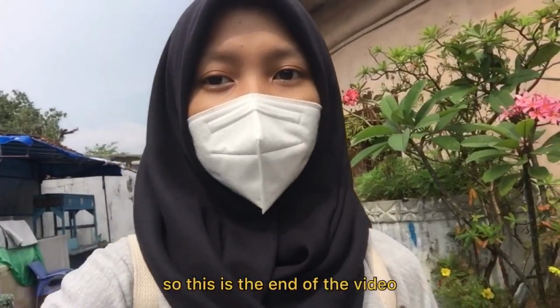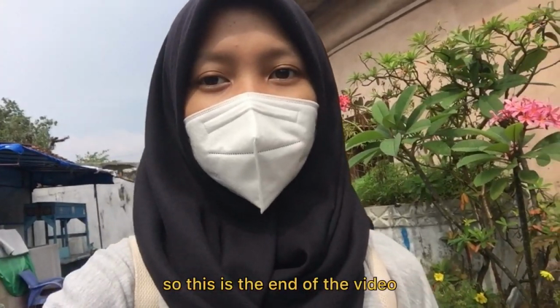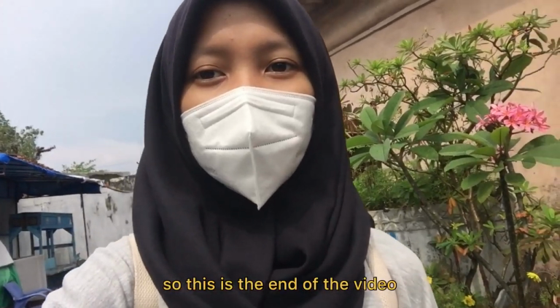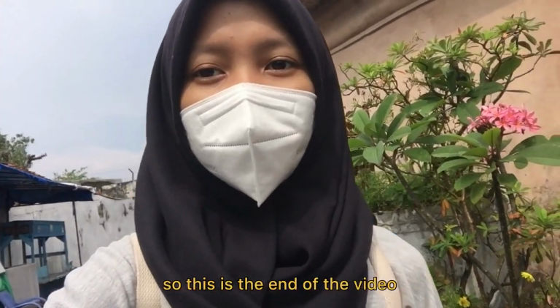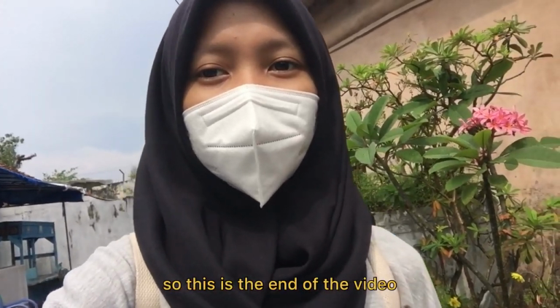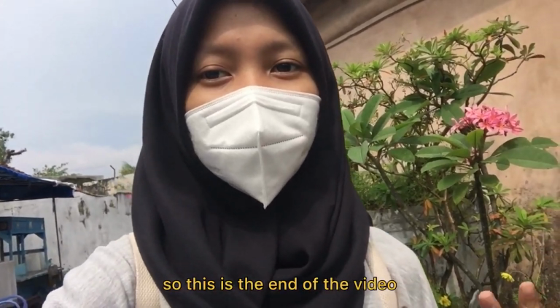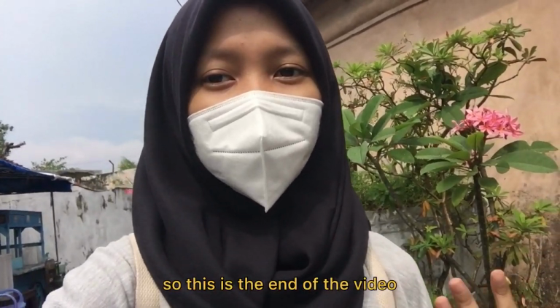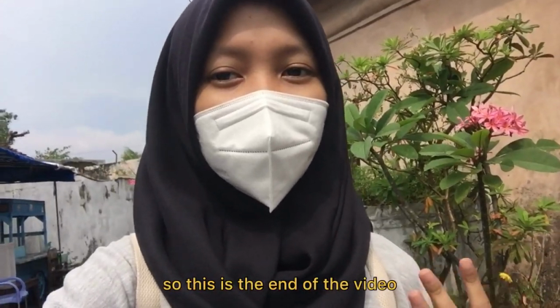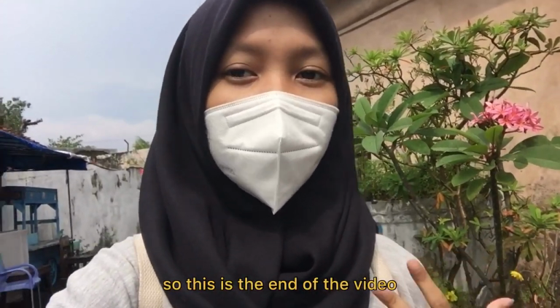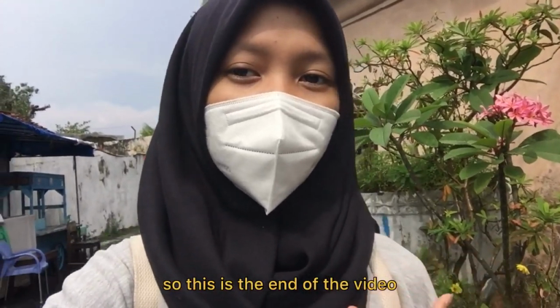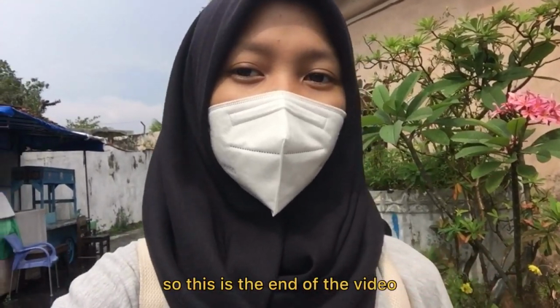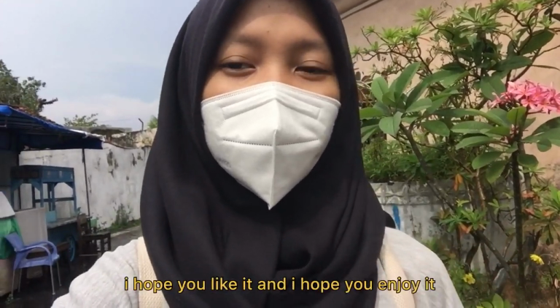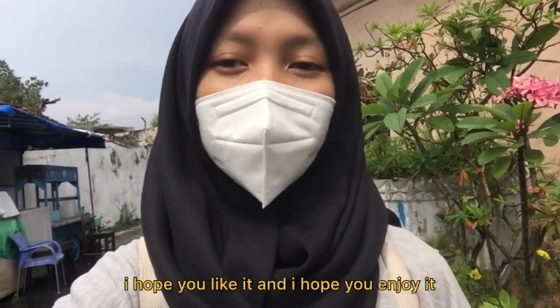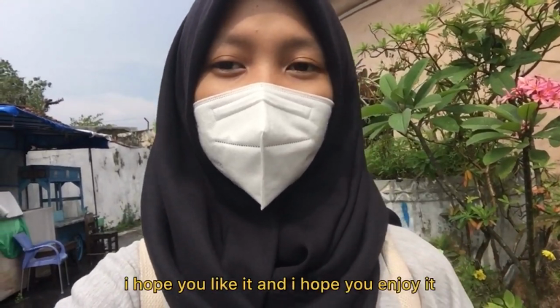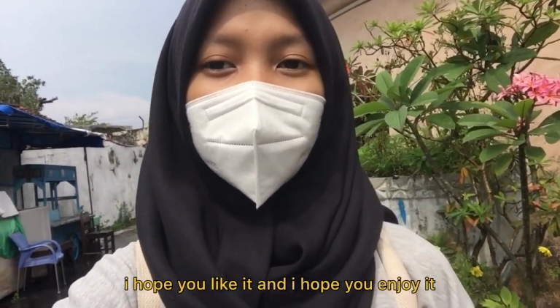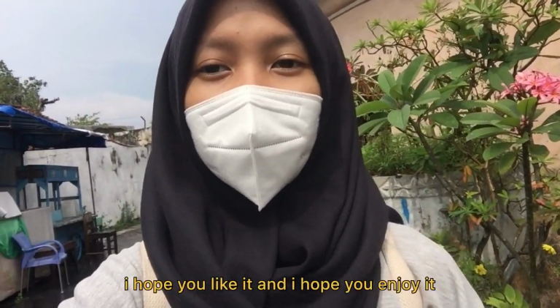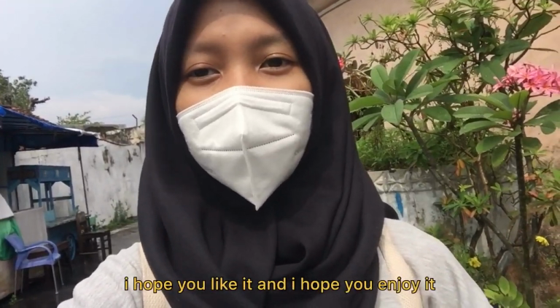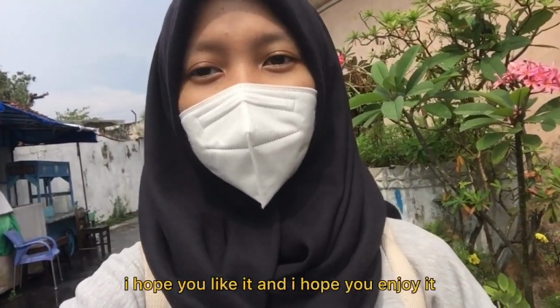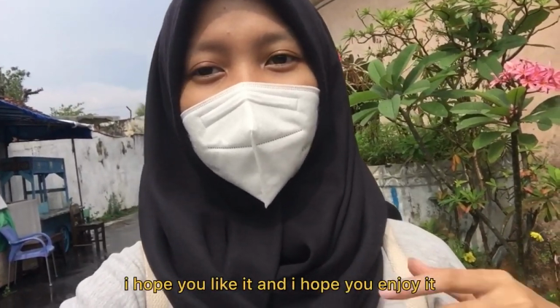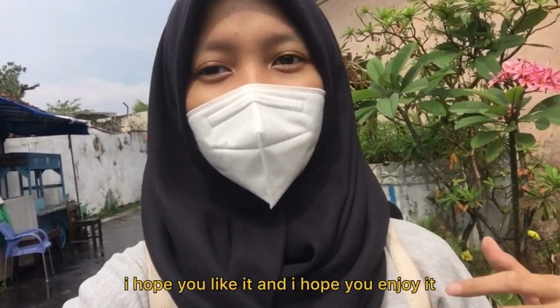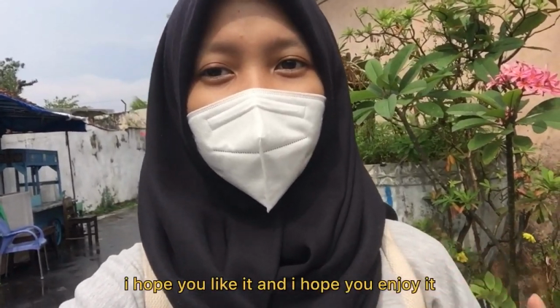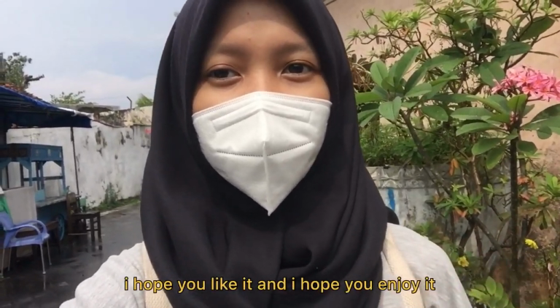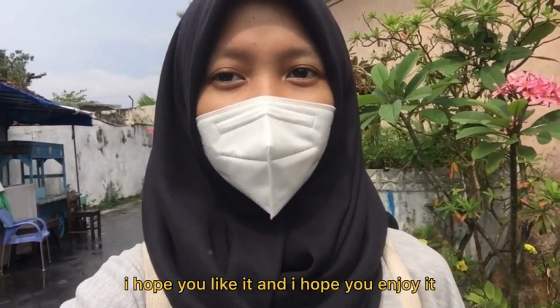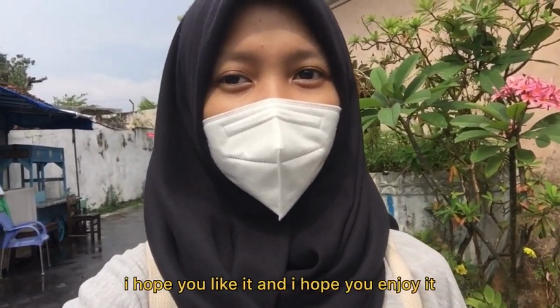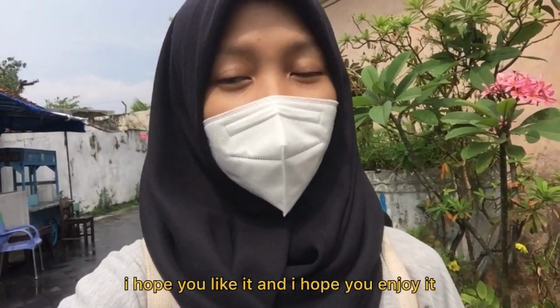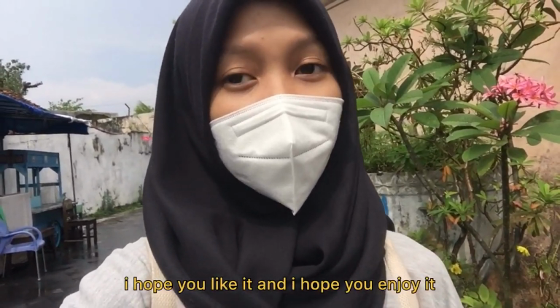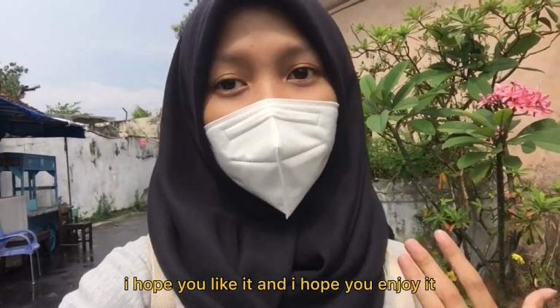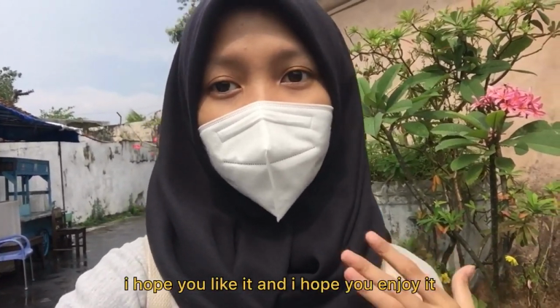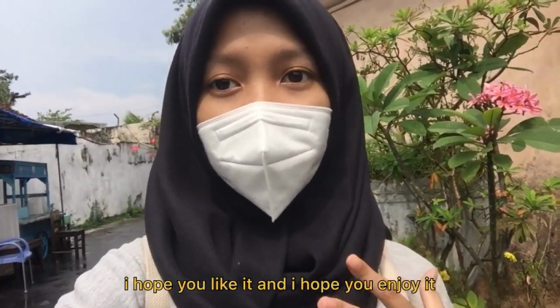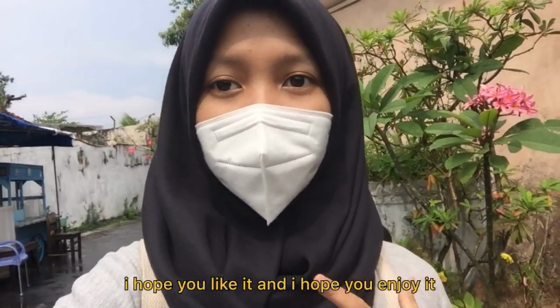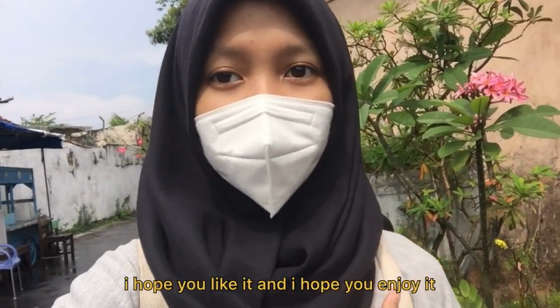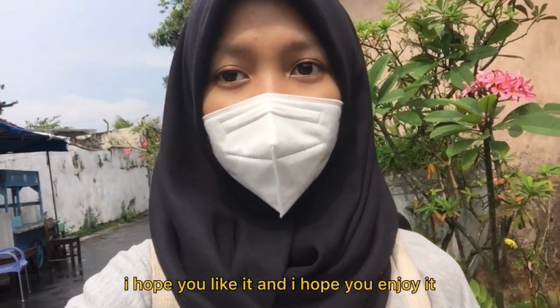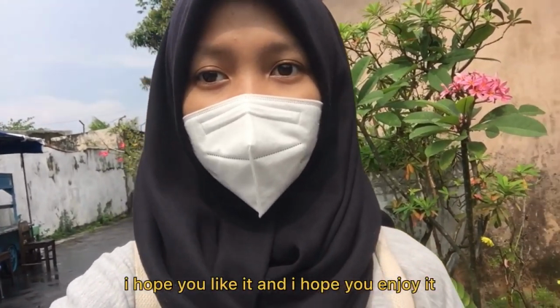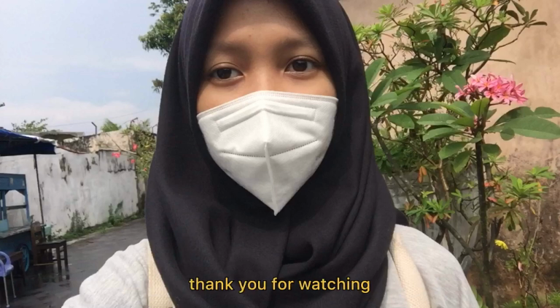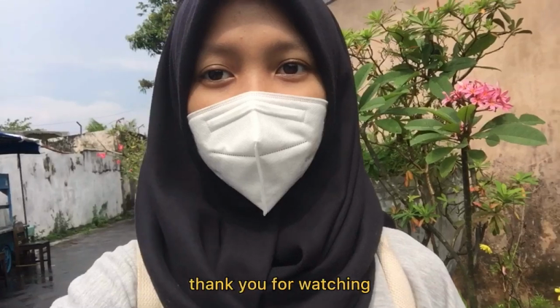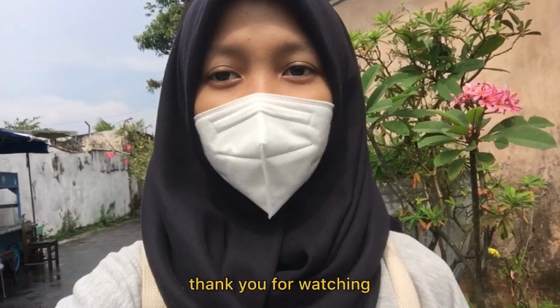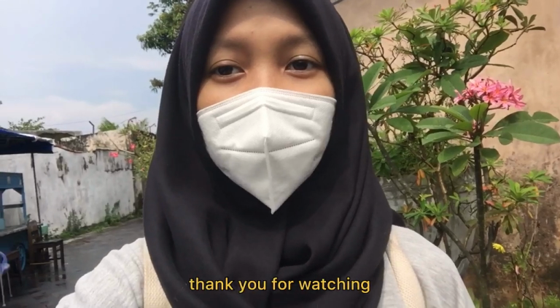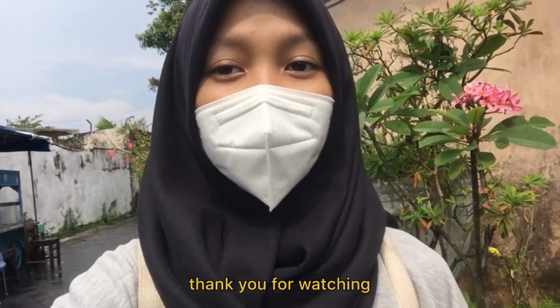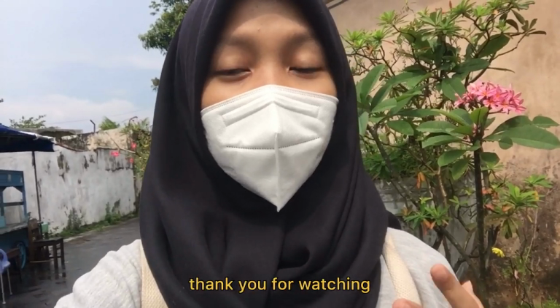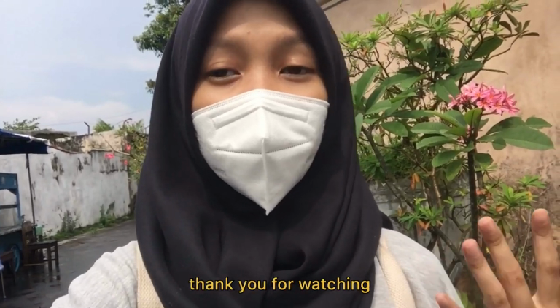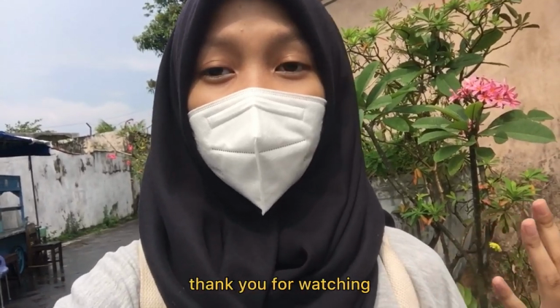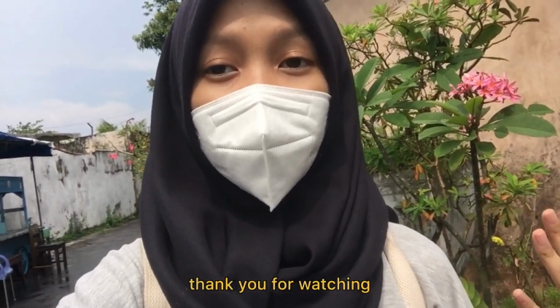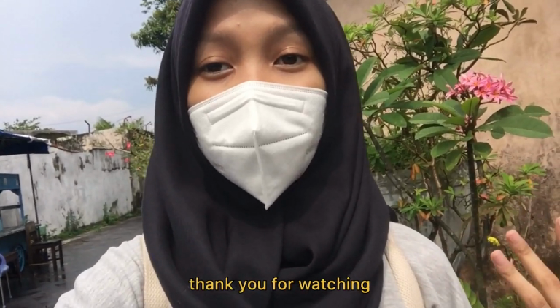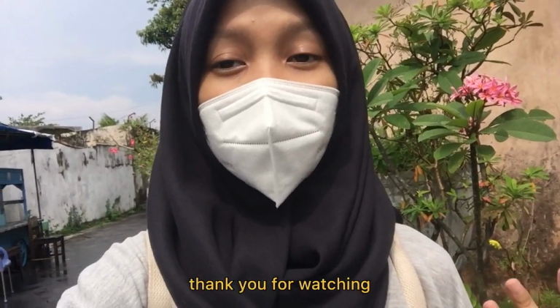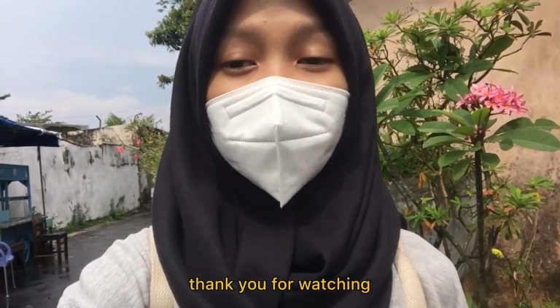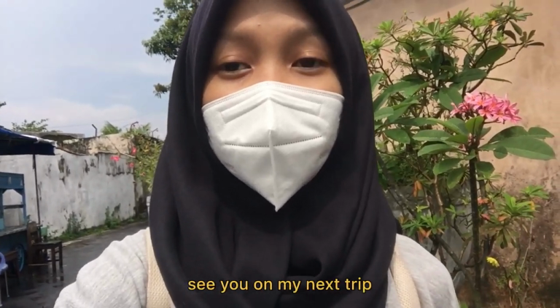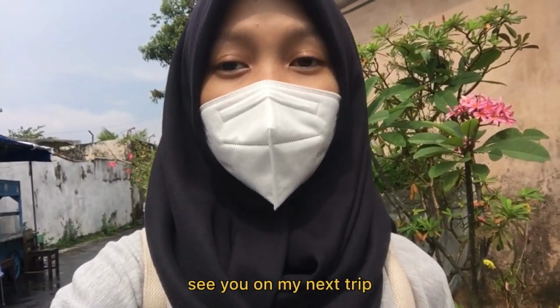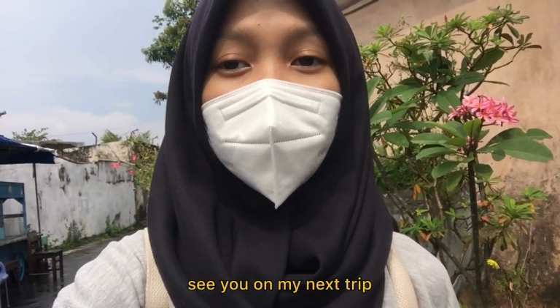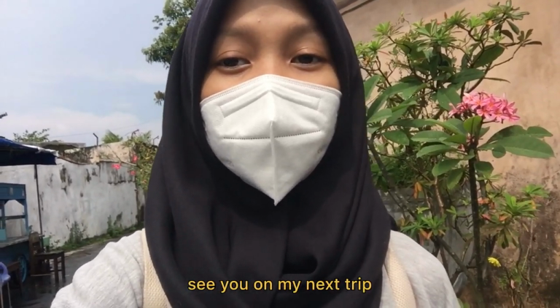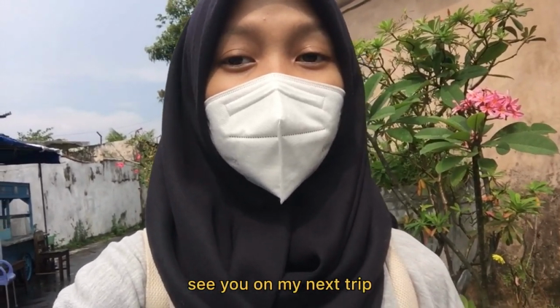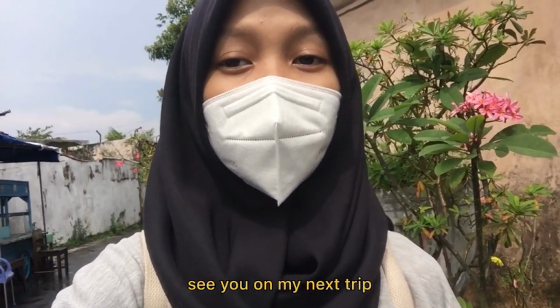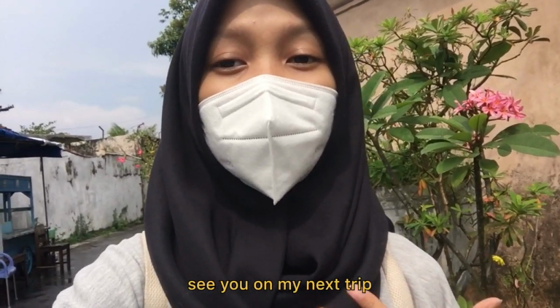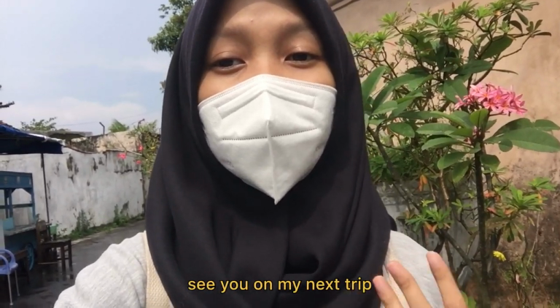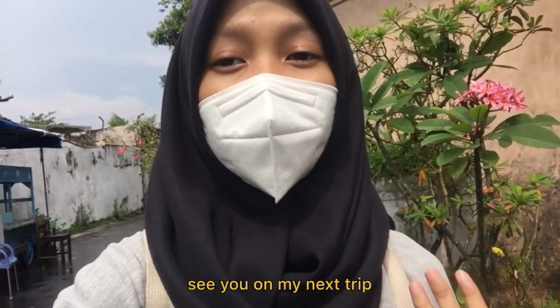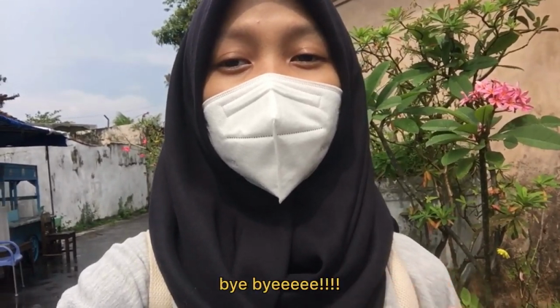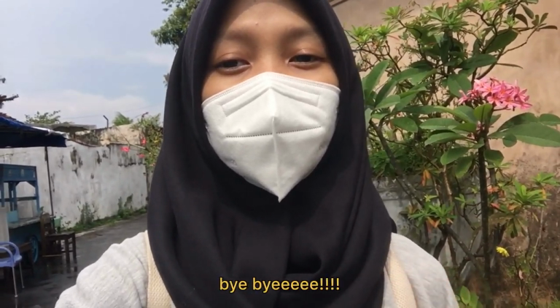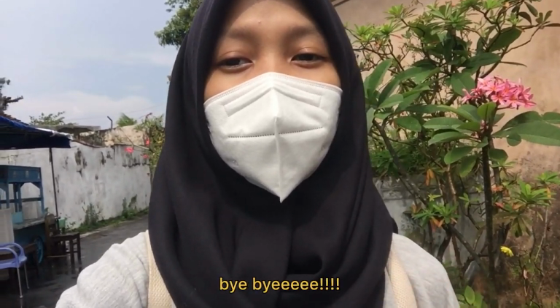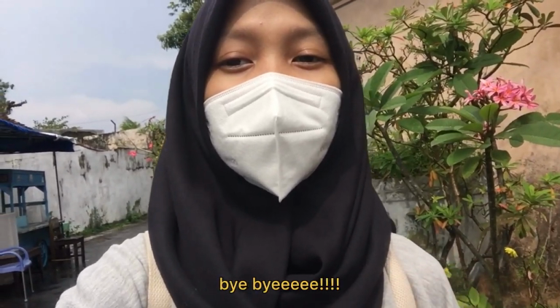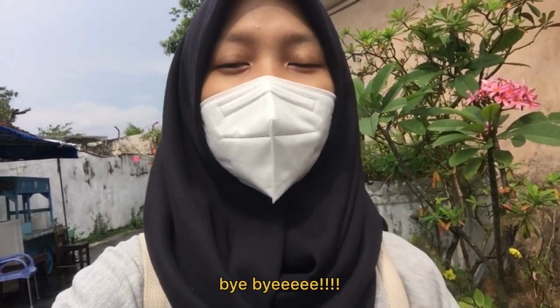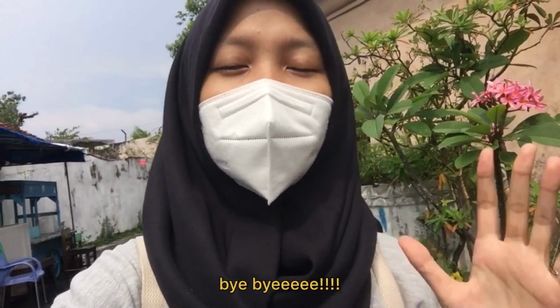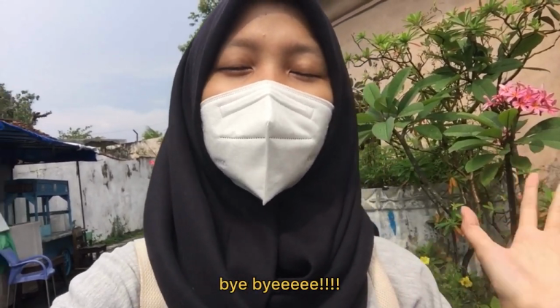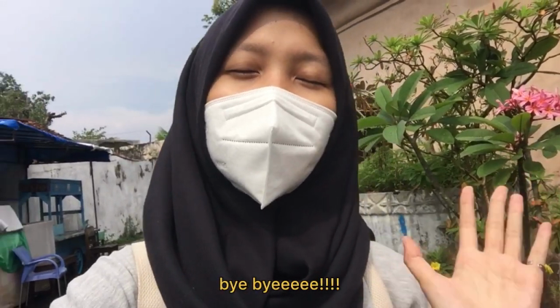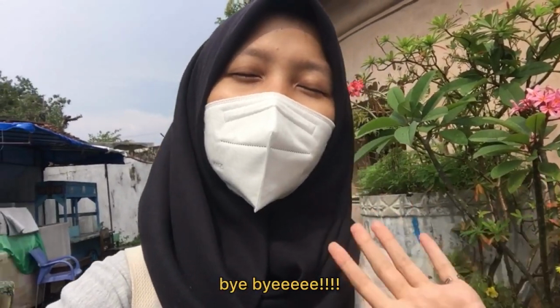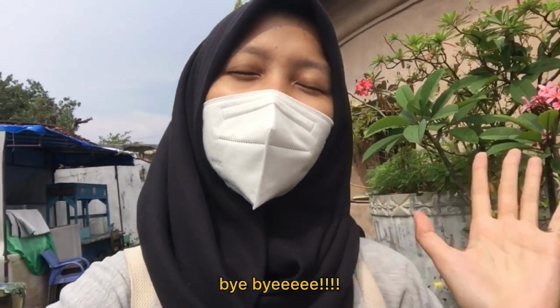So this is the end of the video. I hope you like it and enjoy it. Thank you for watching. See you on my next trip. Bye-bye!